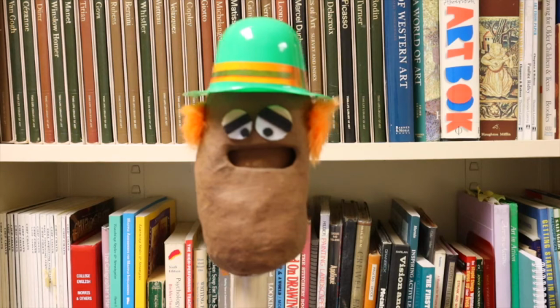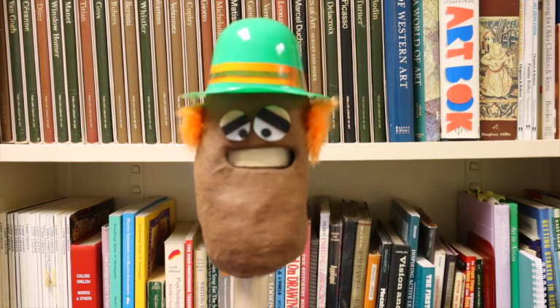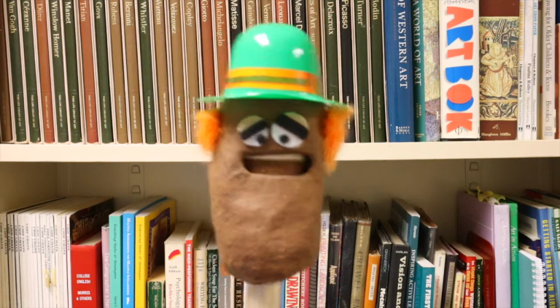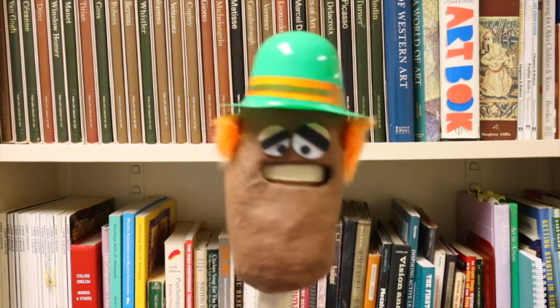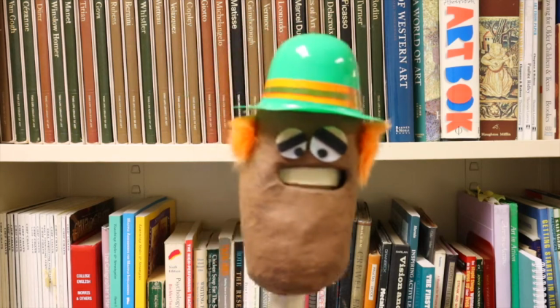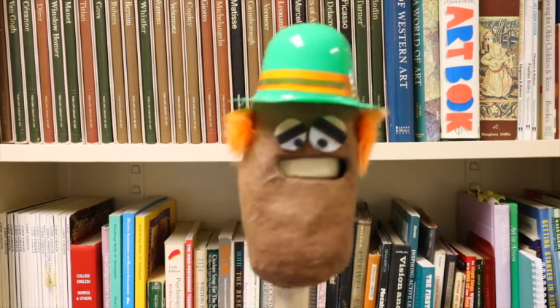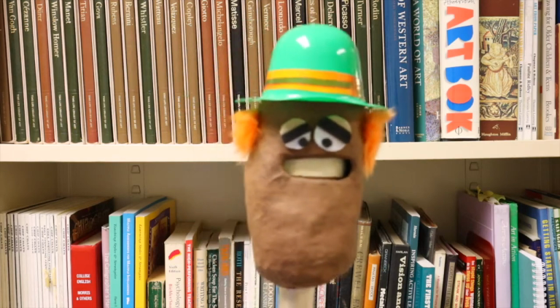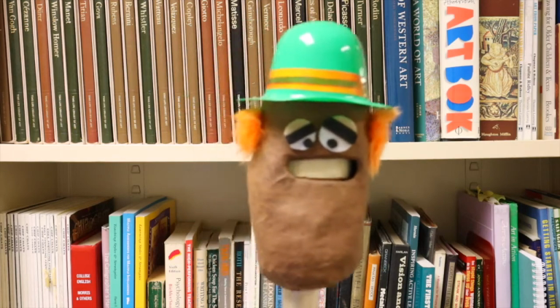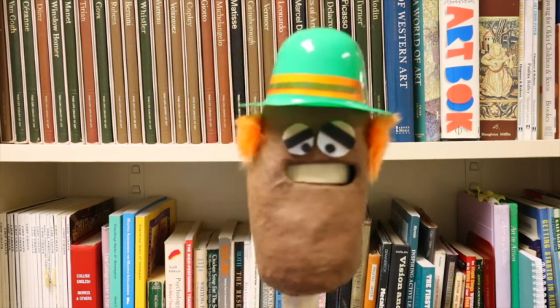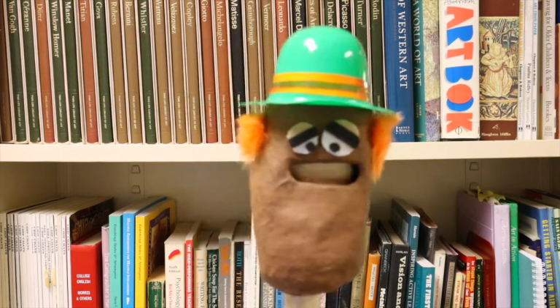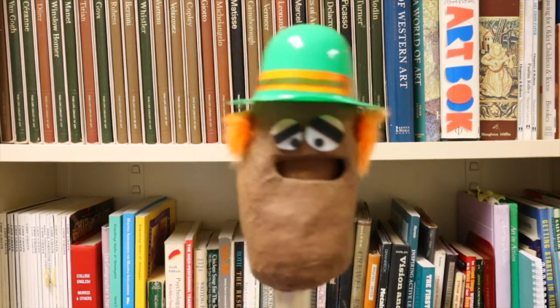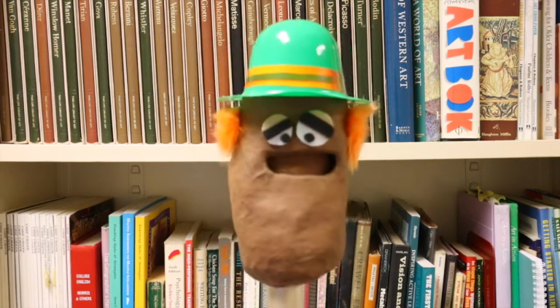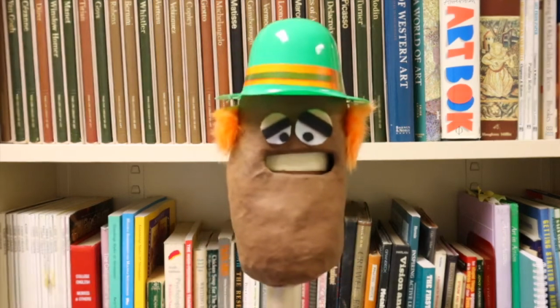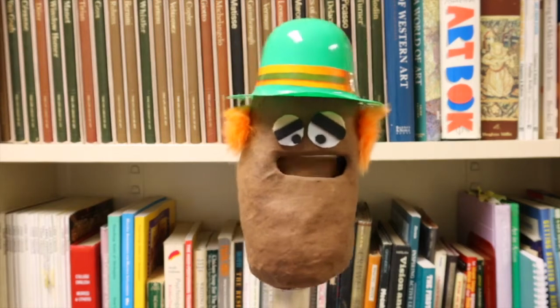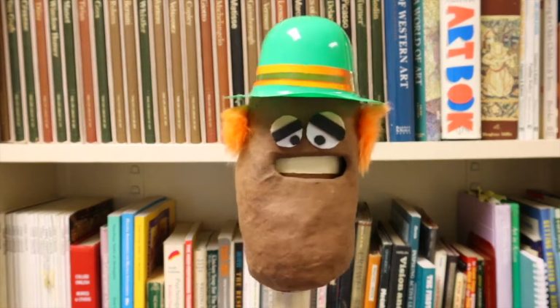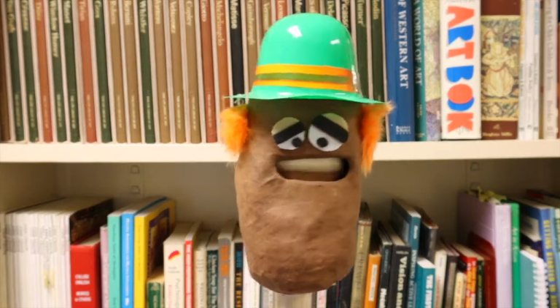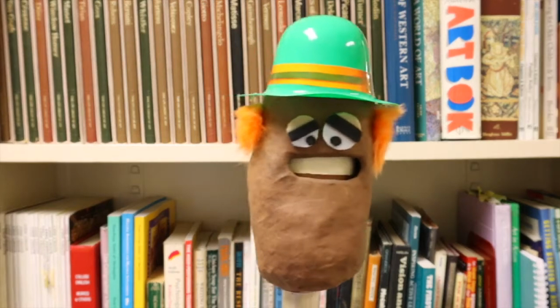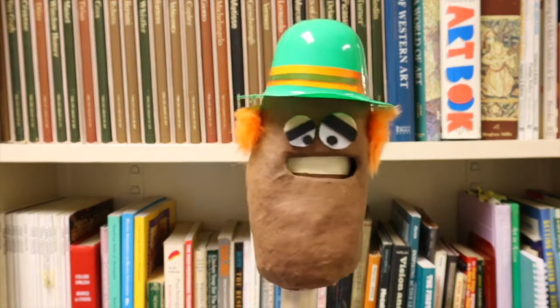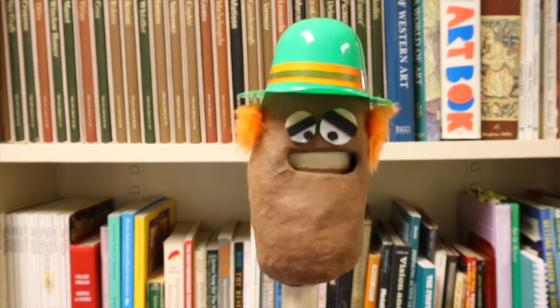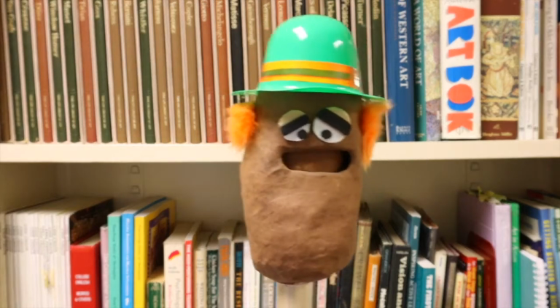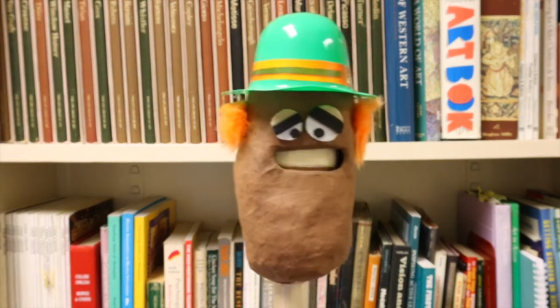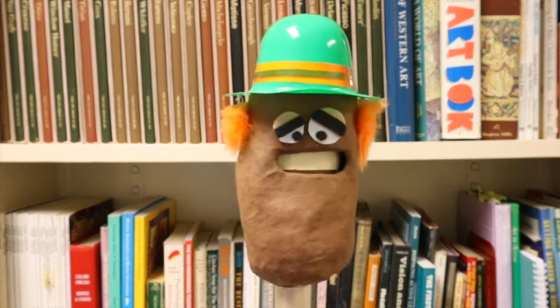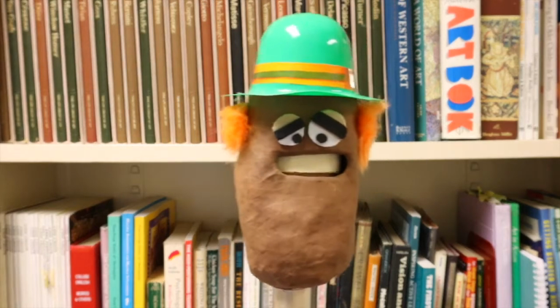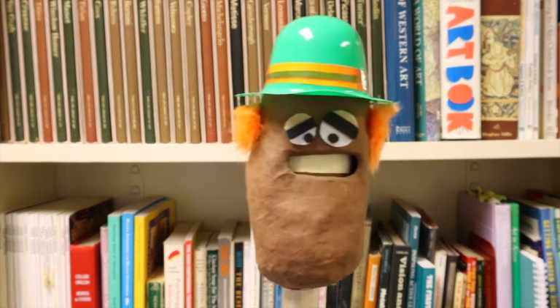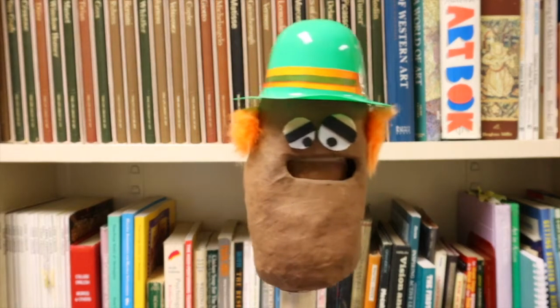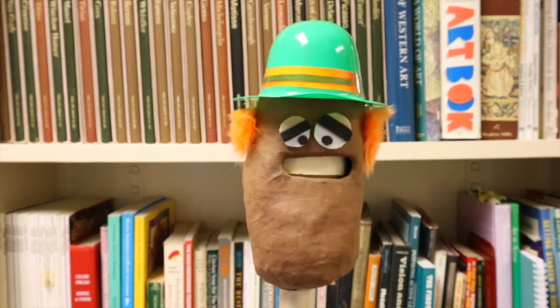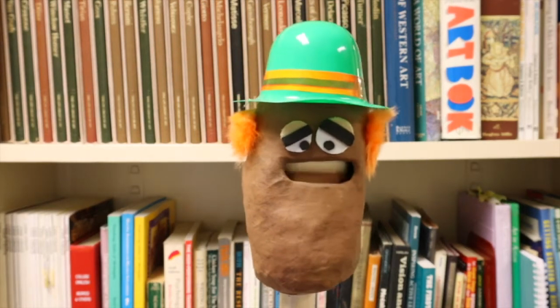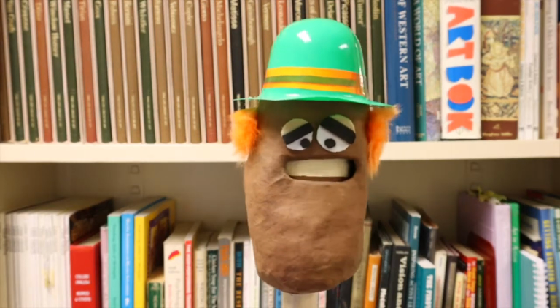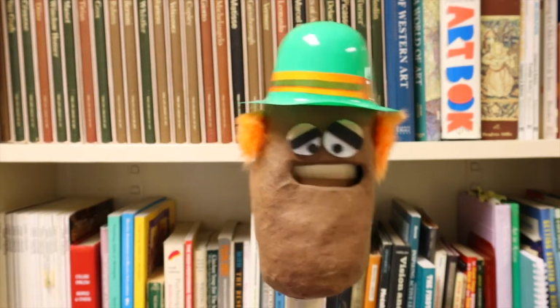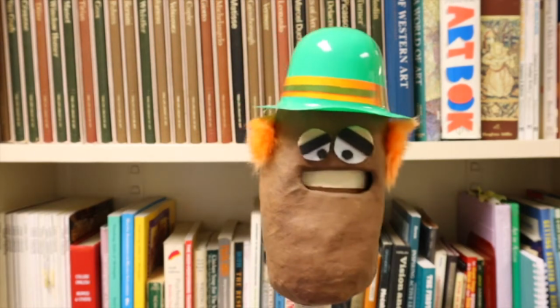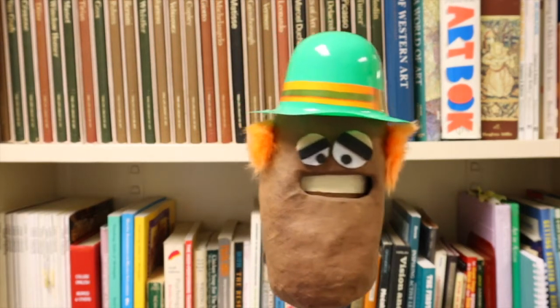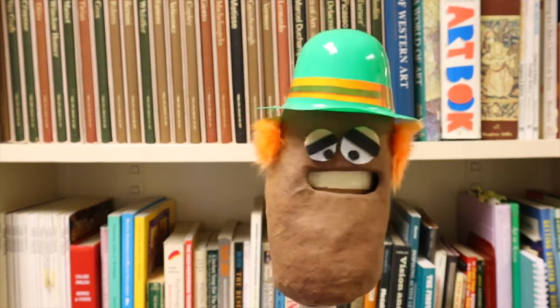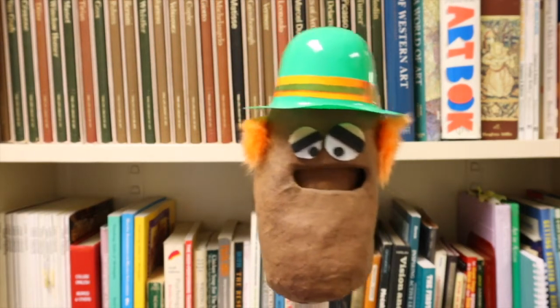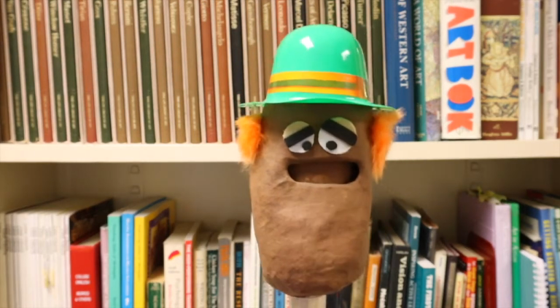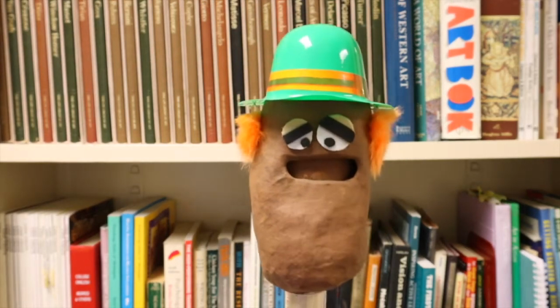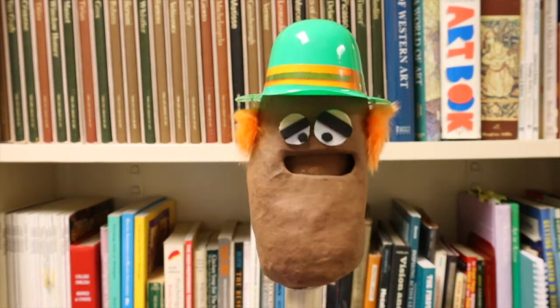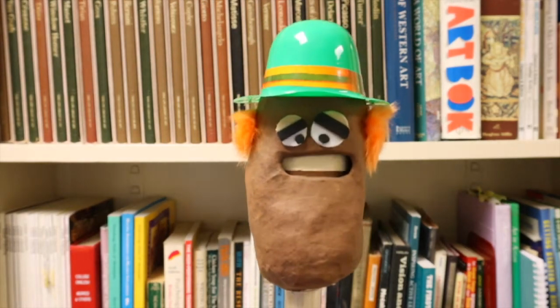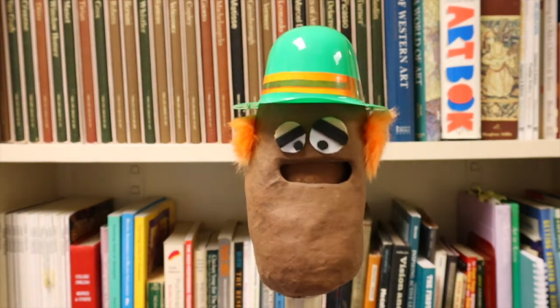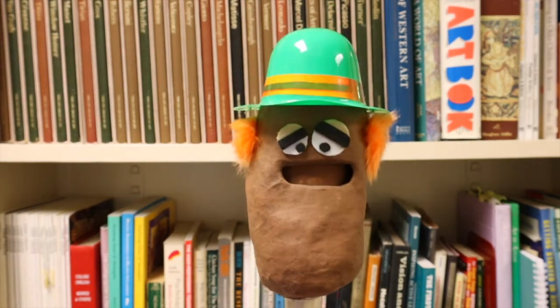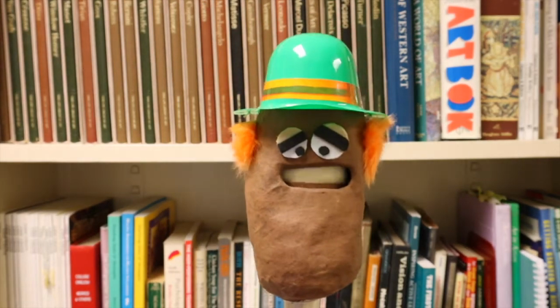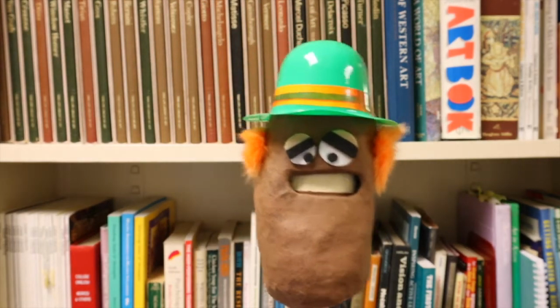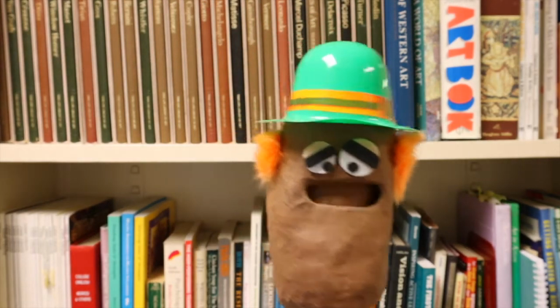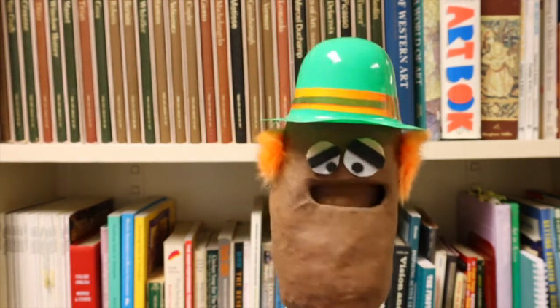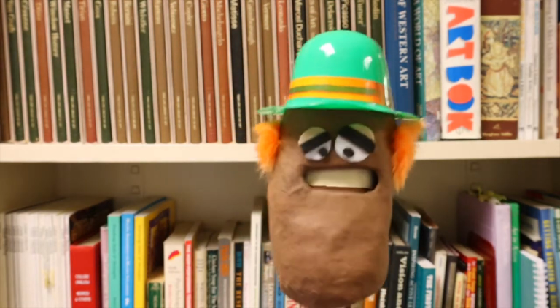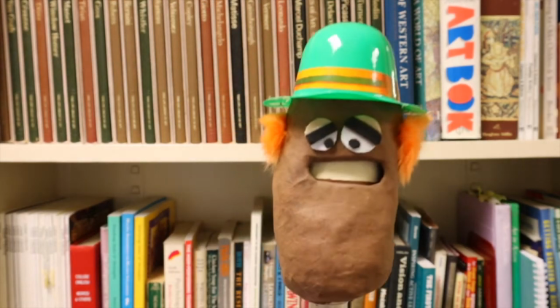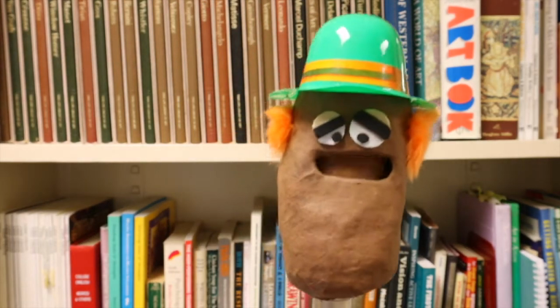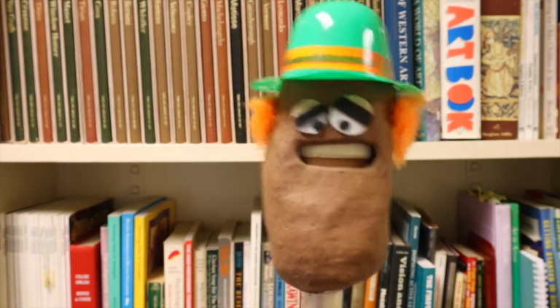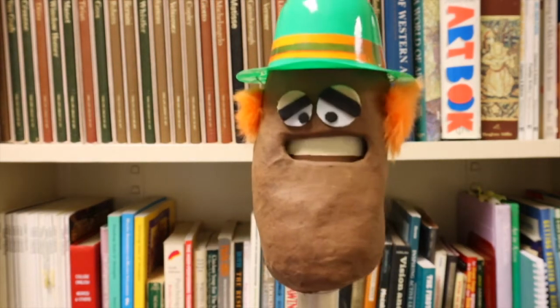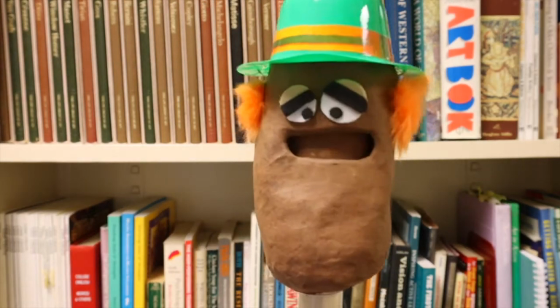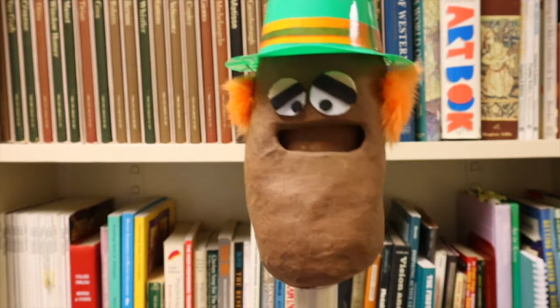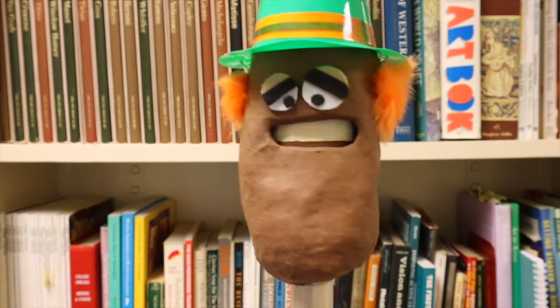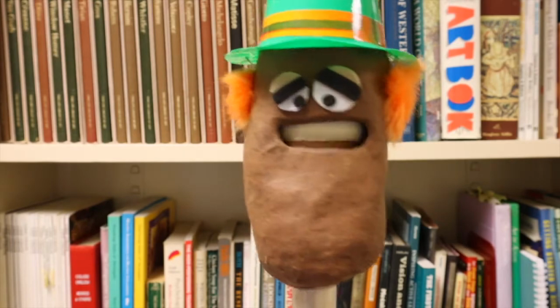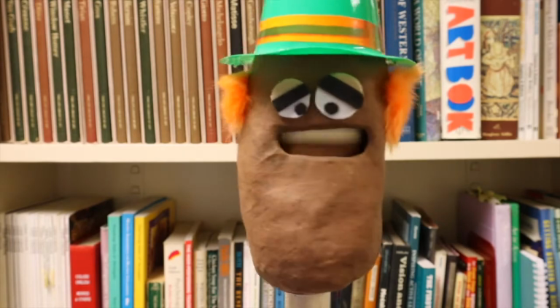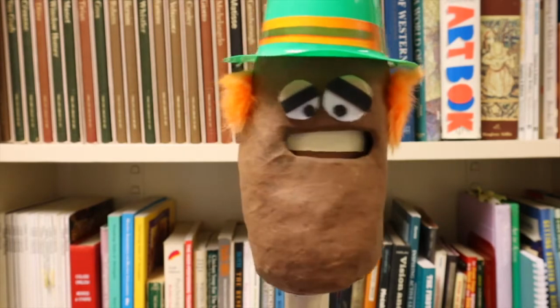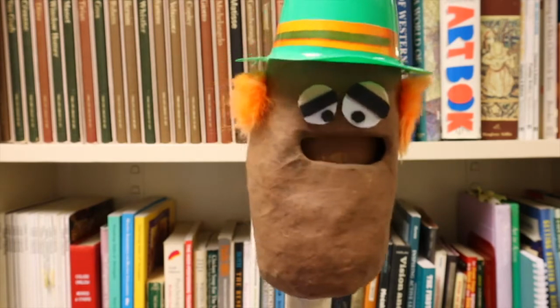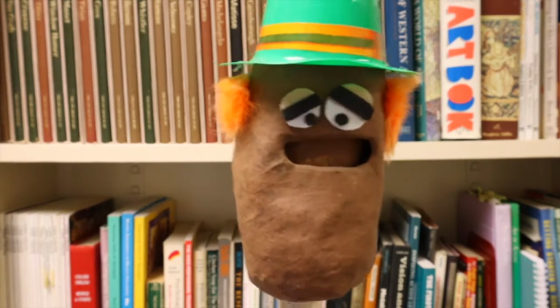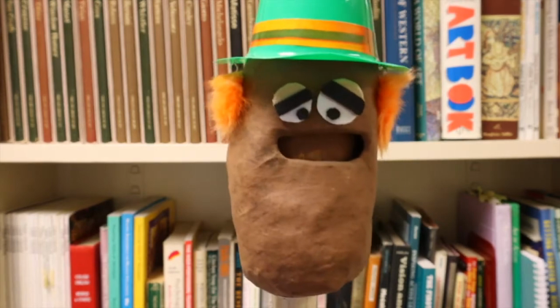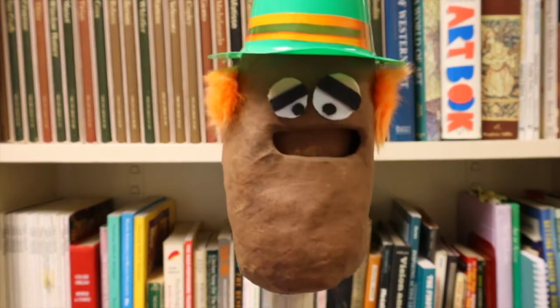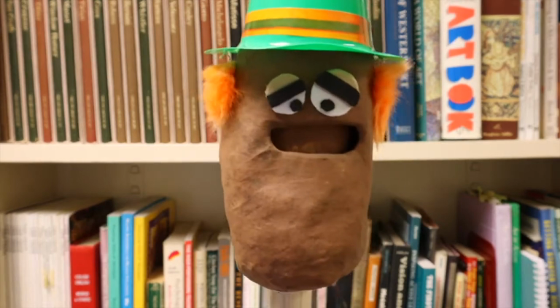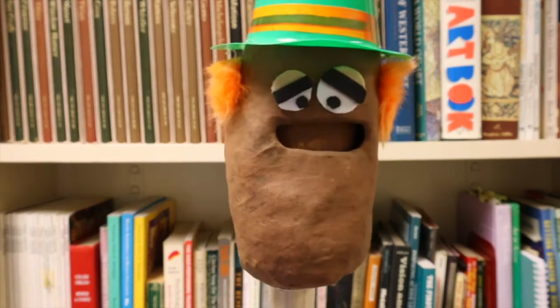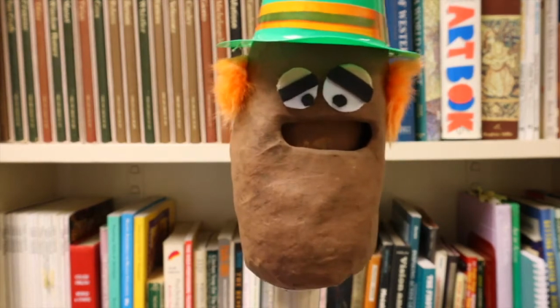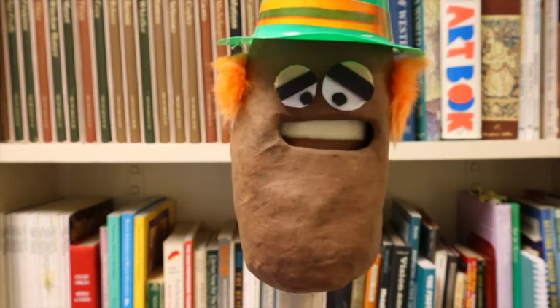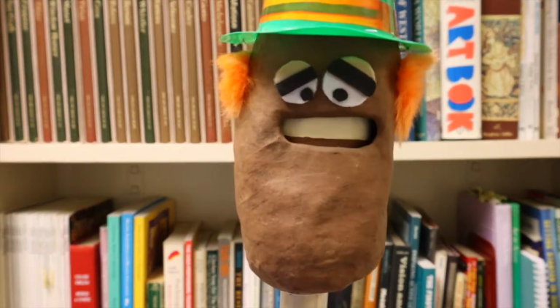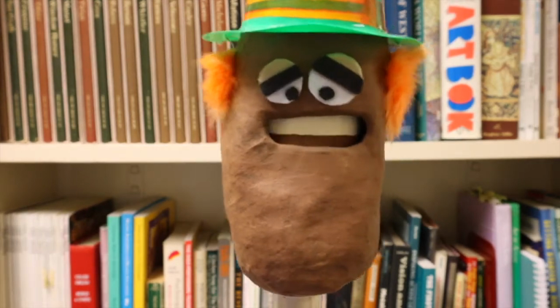Monday is the day. The Unboxing Pez Show is the game. Let's see what's getting unboxed today.